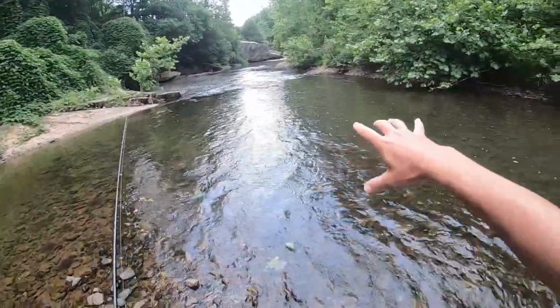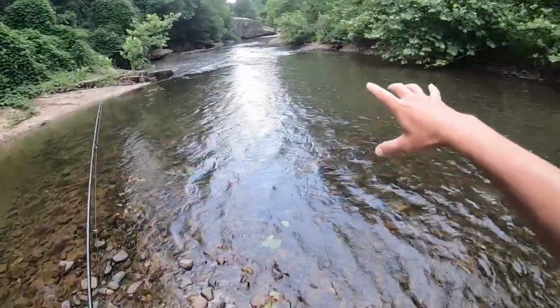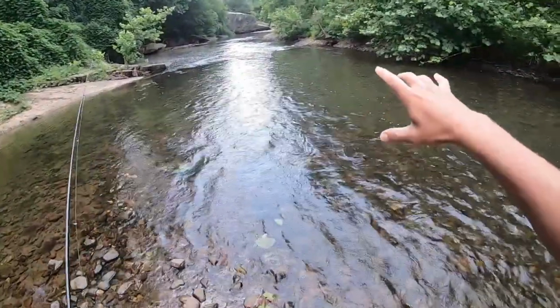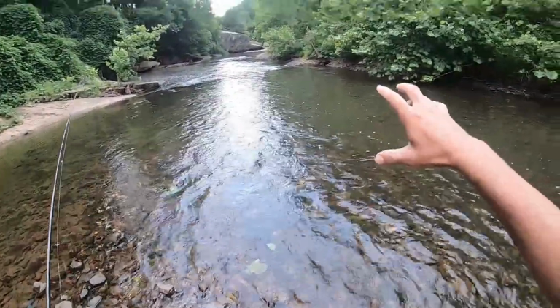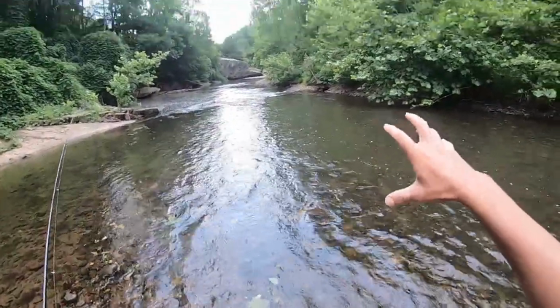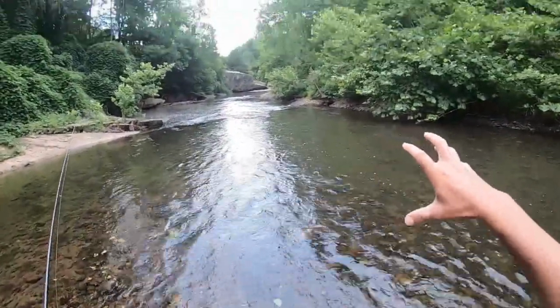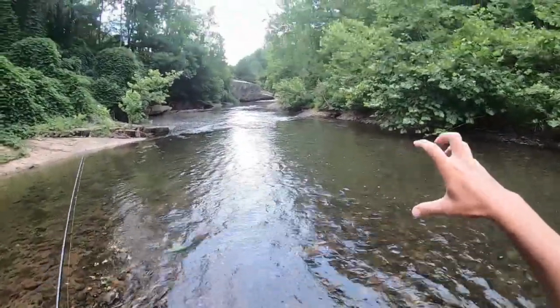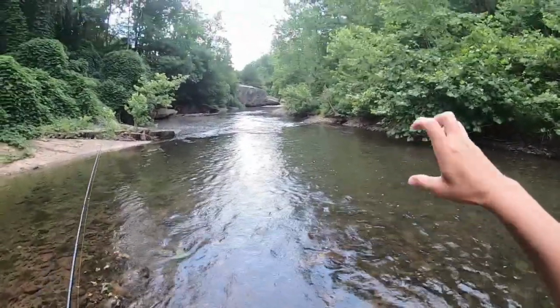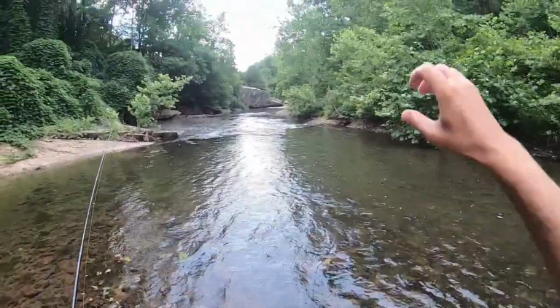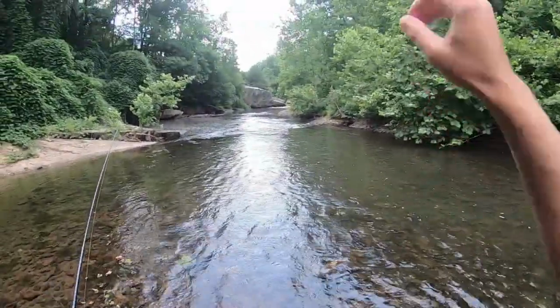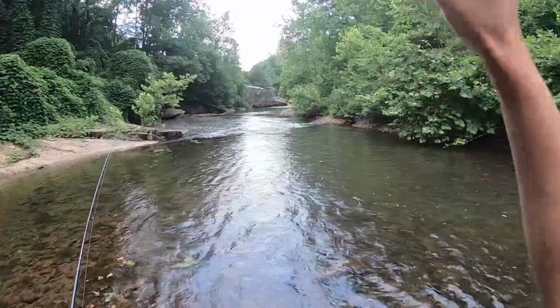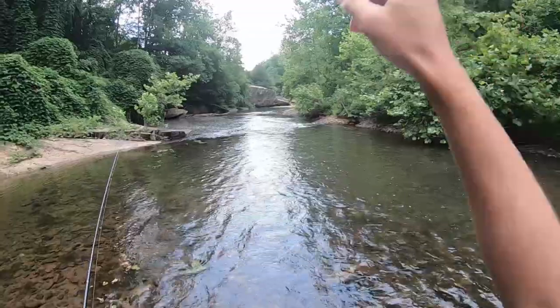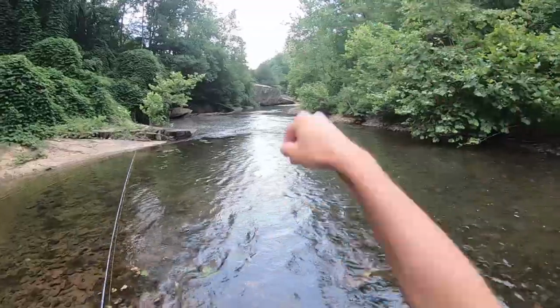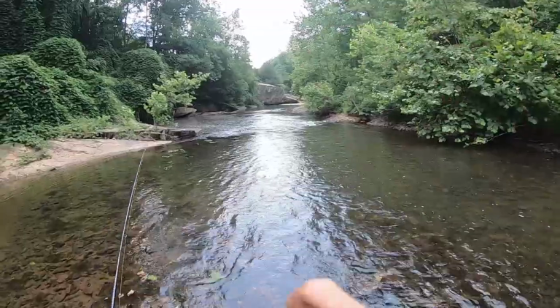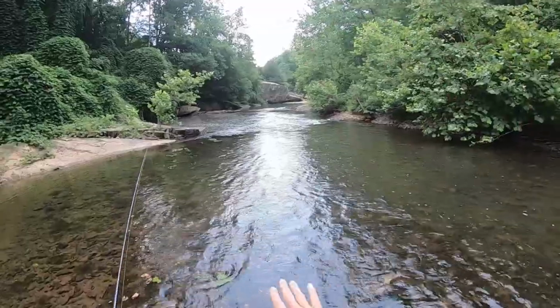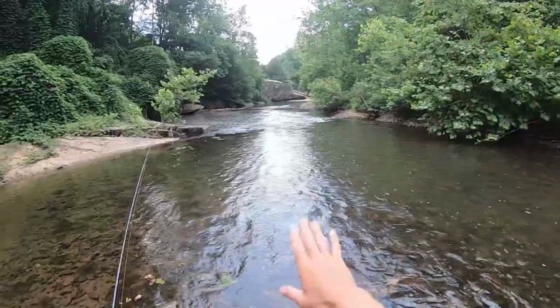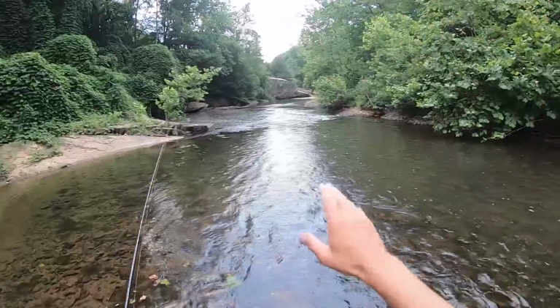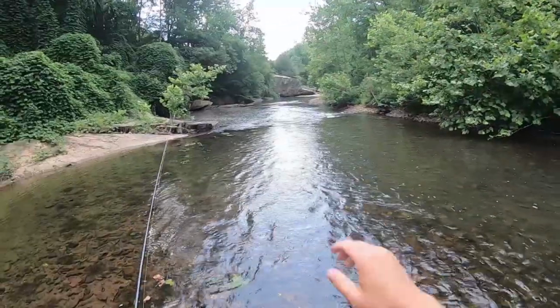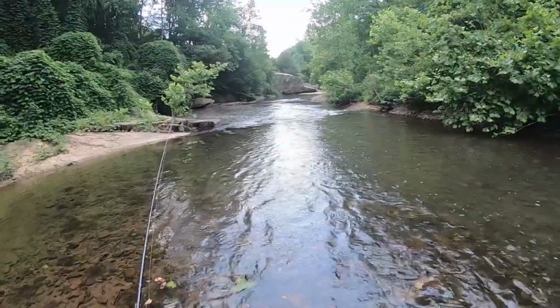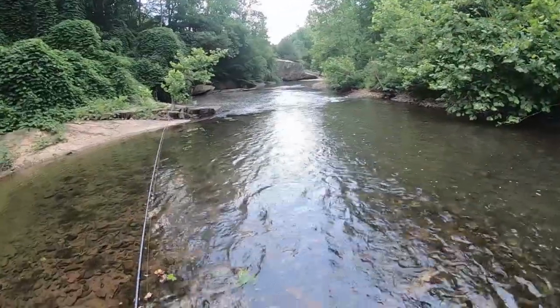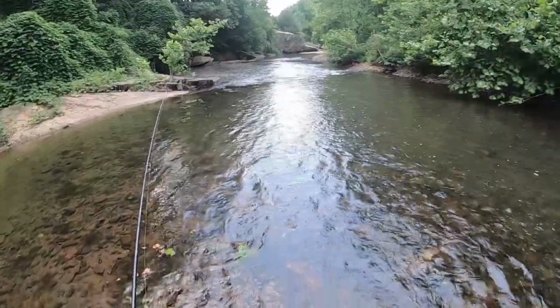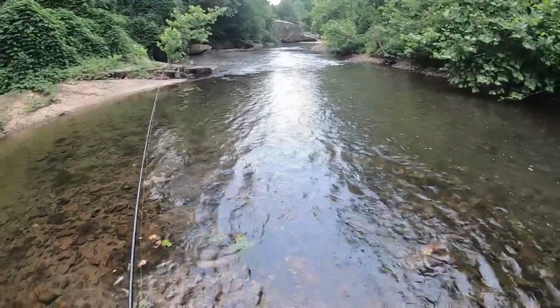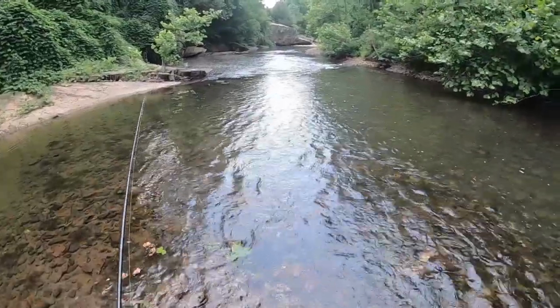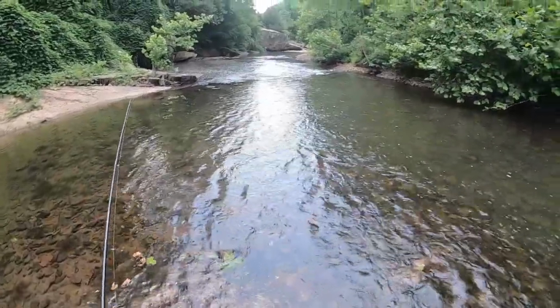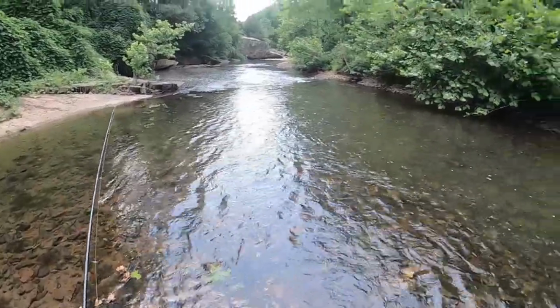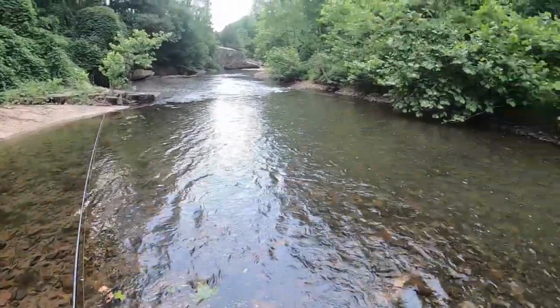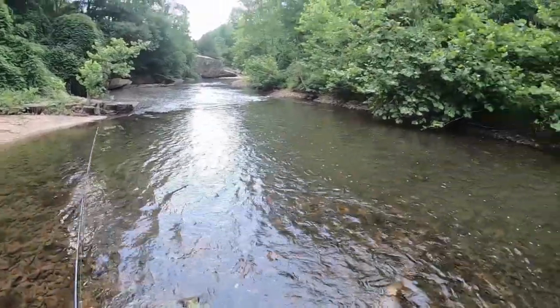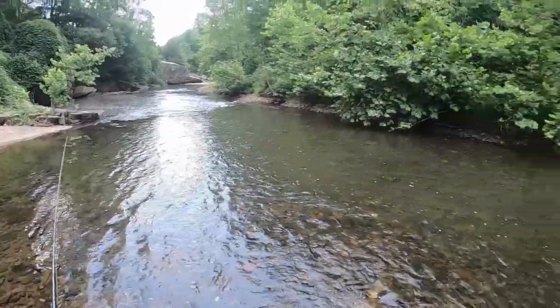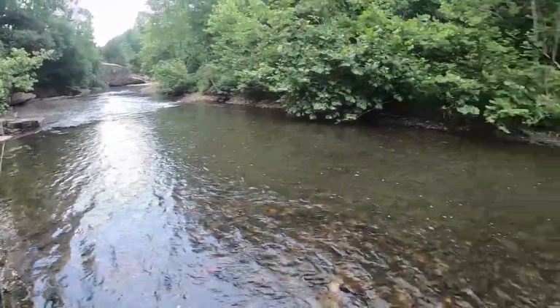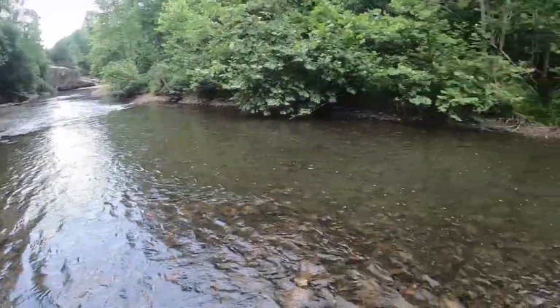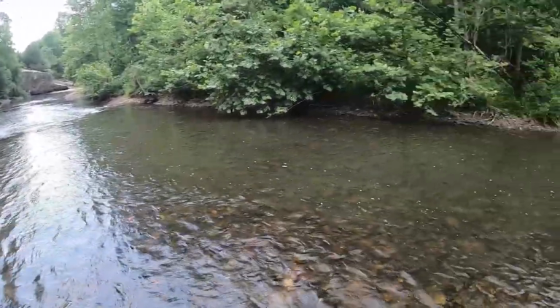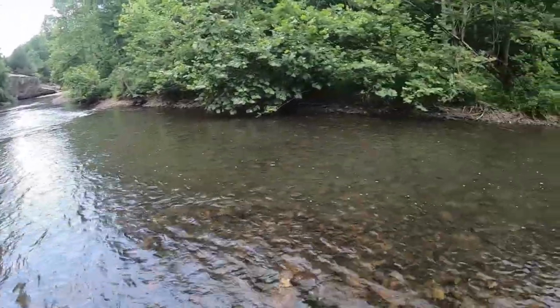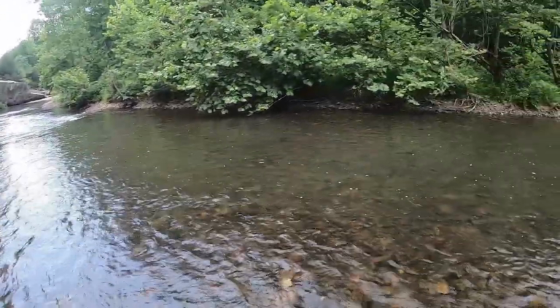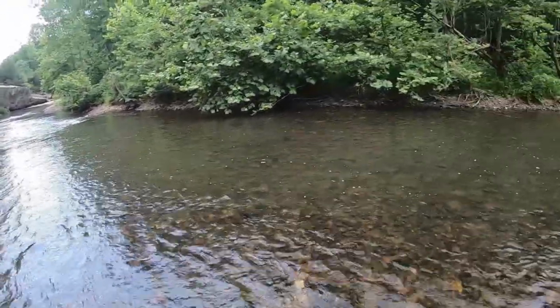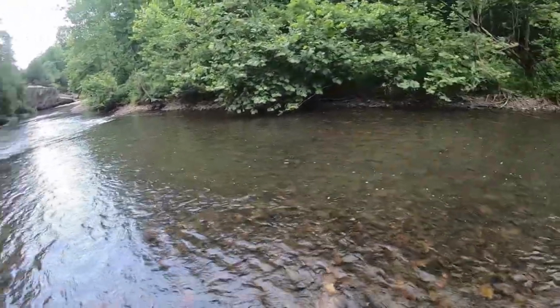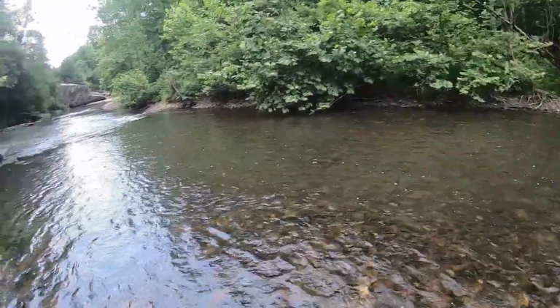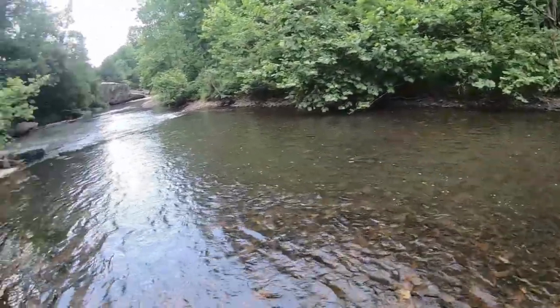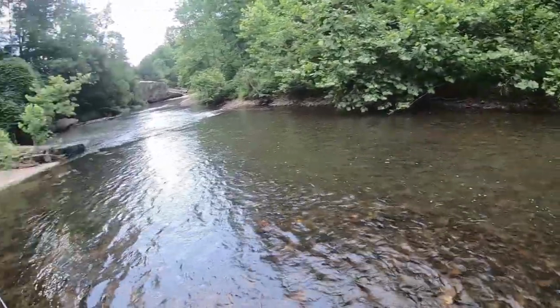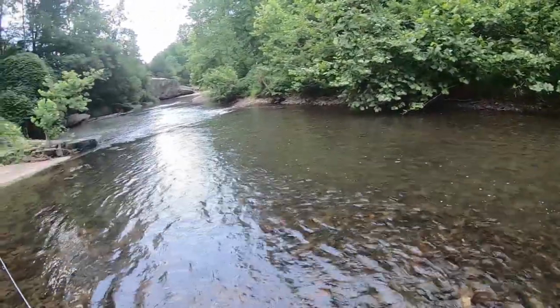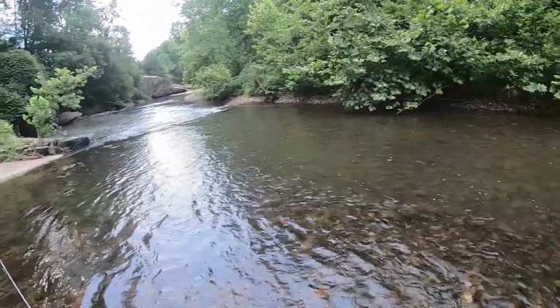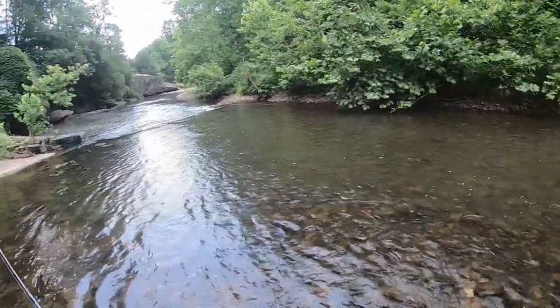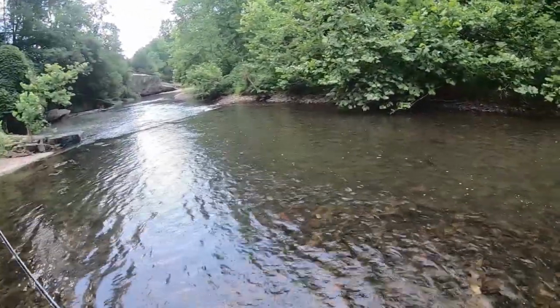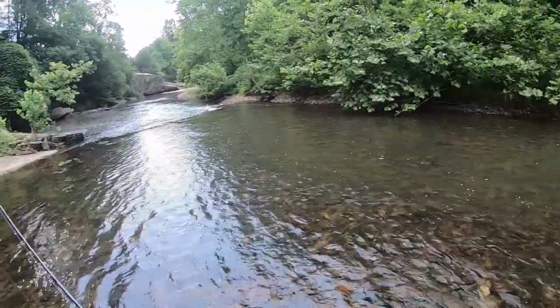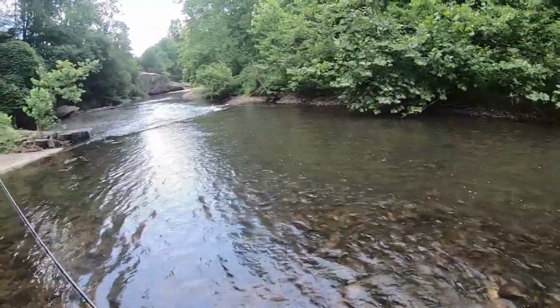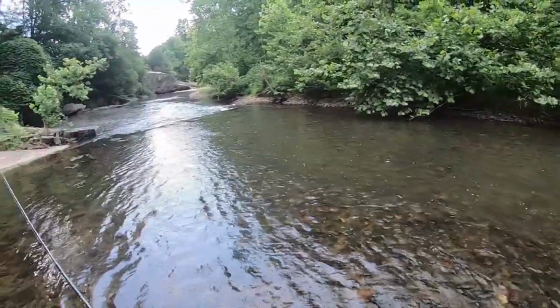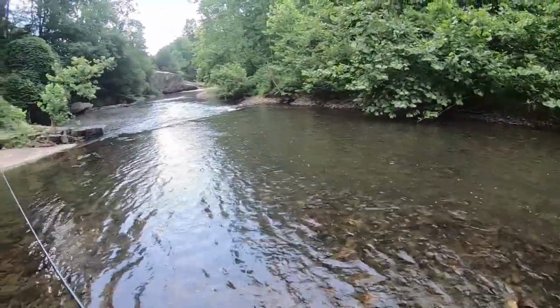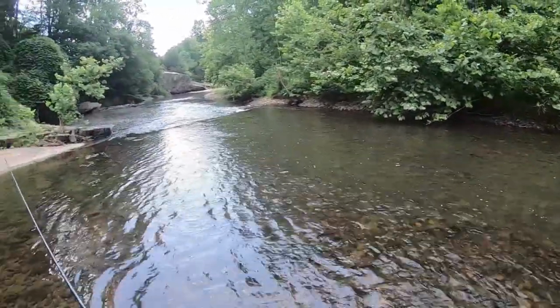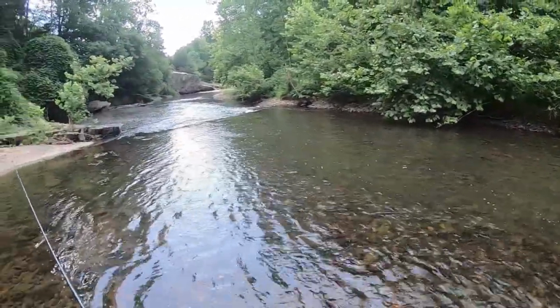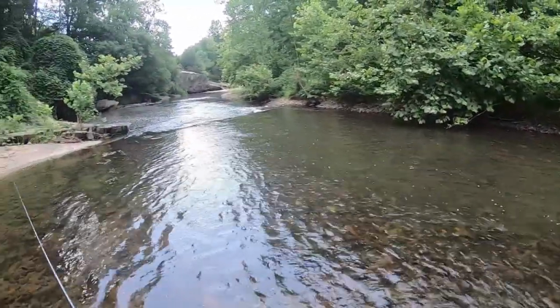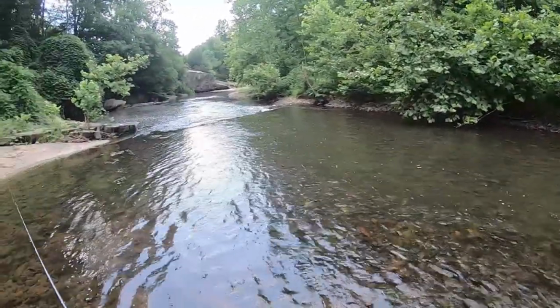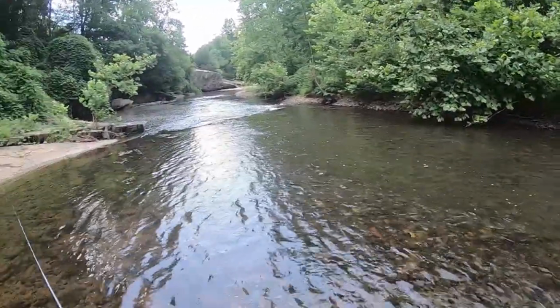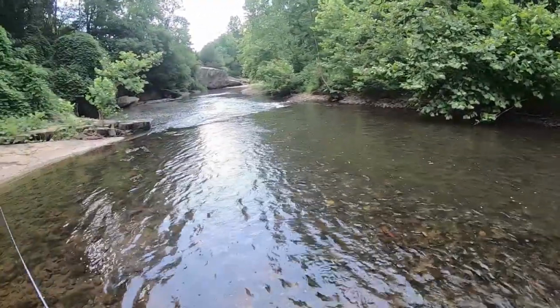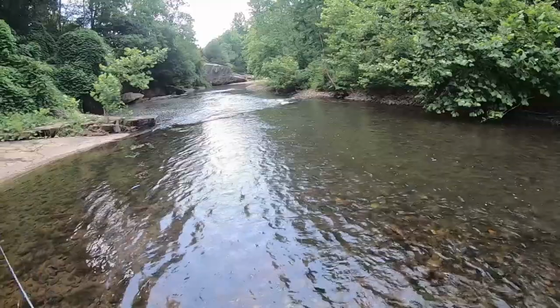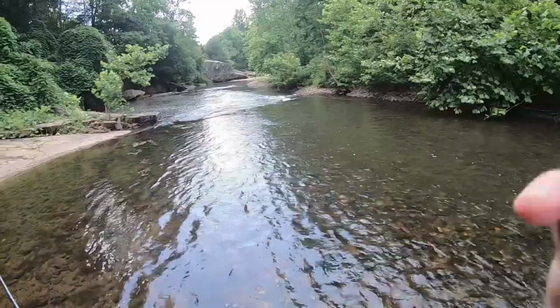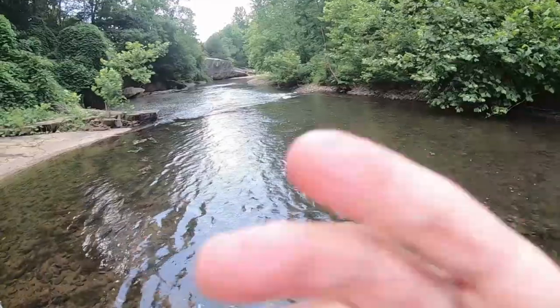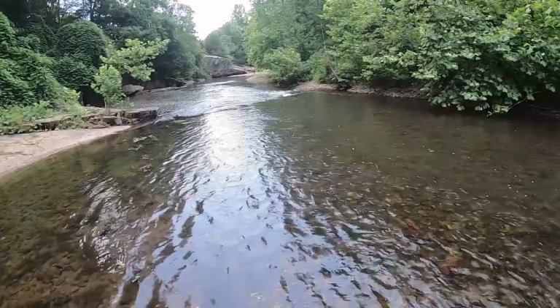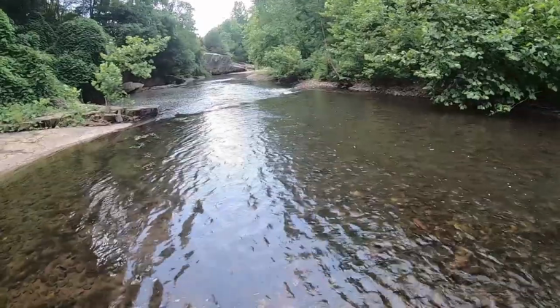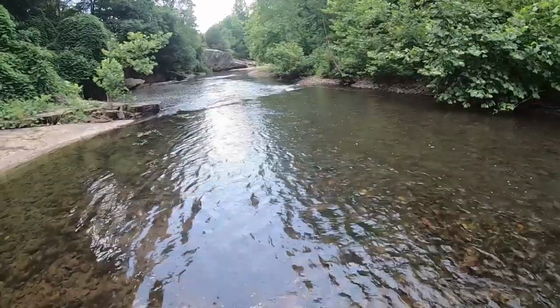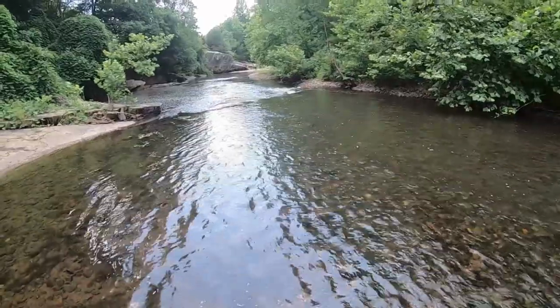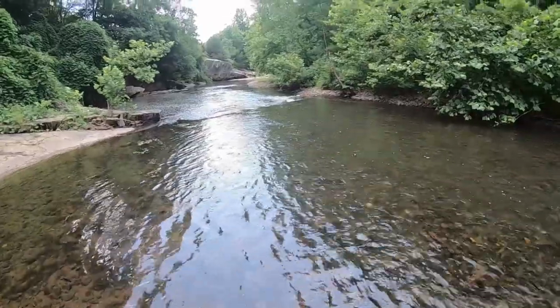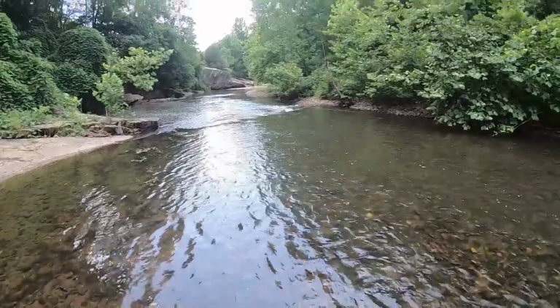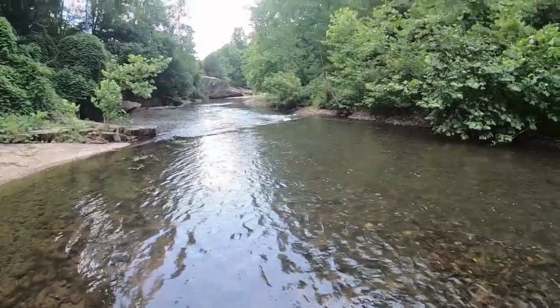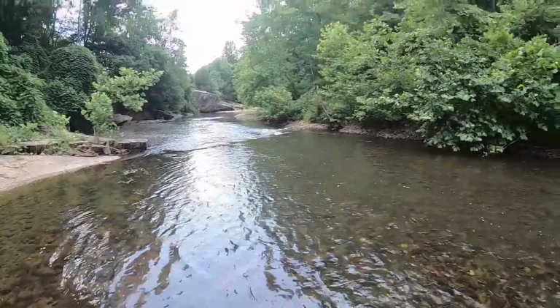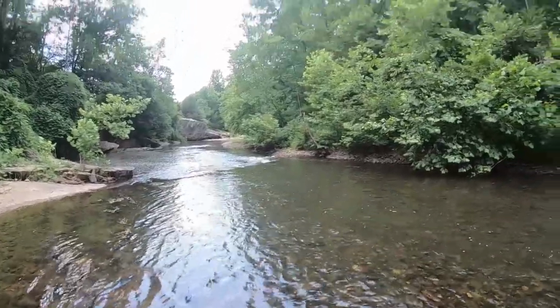You've got strong rapids going into a deep pool. This is a gold pot — there should be some big ones here.